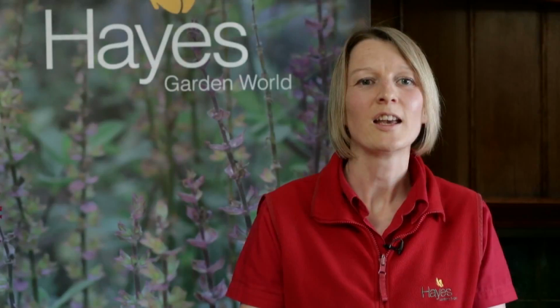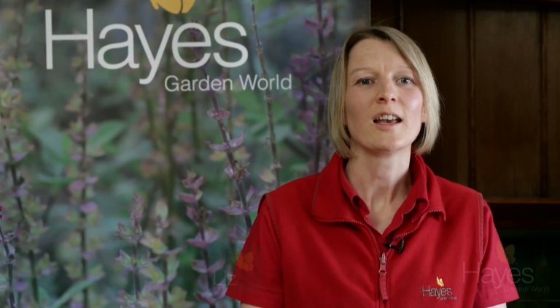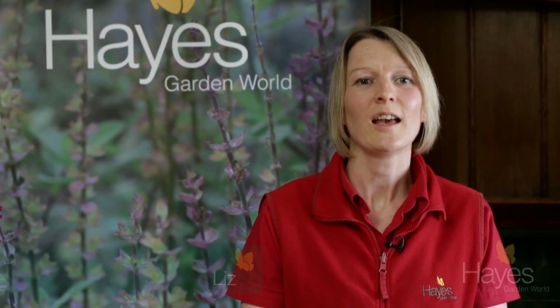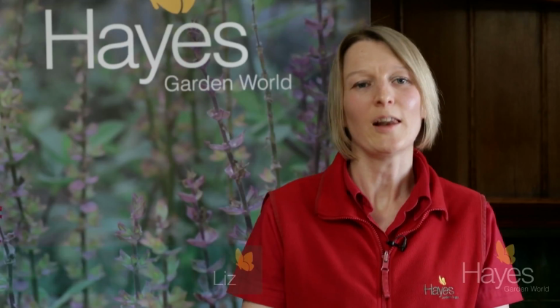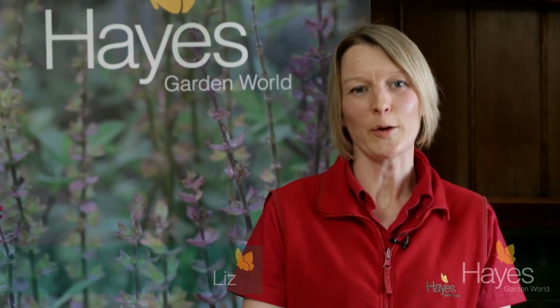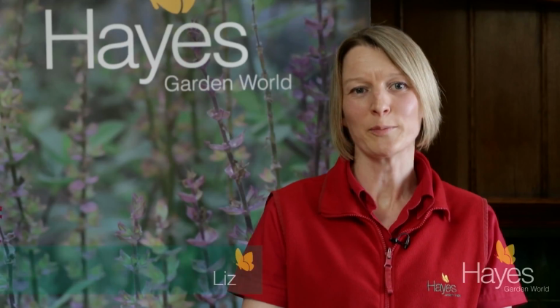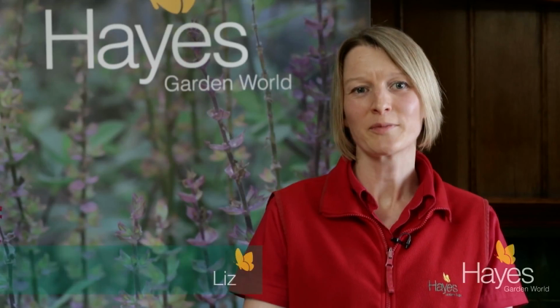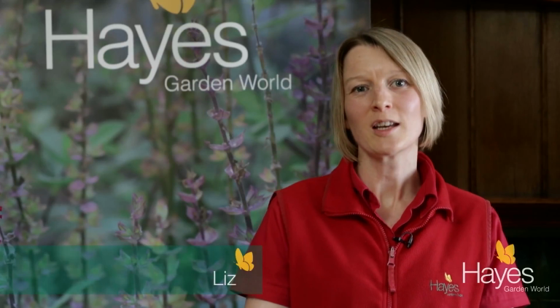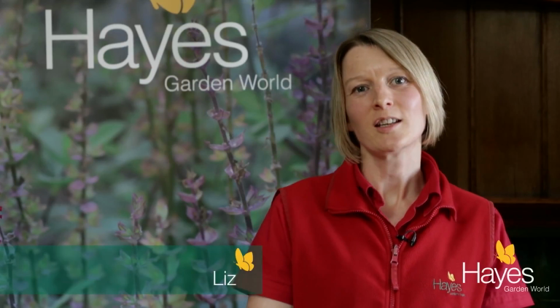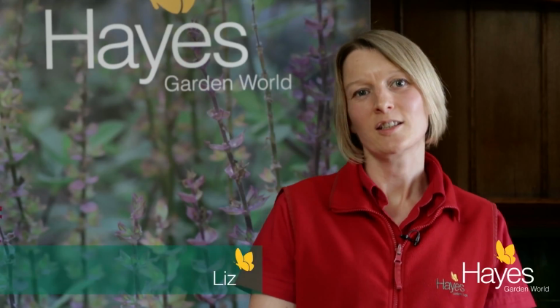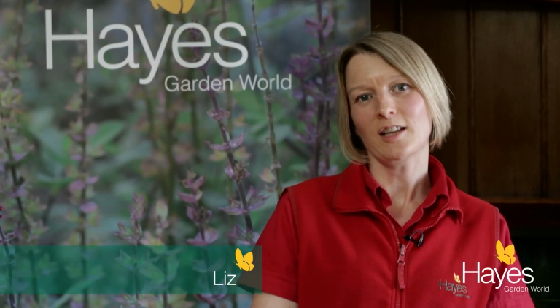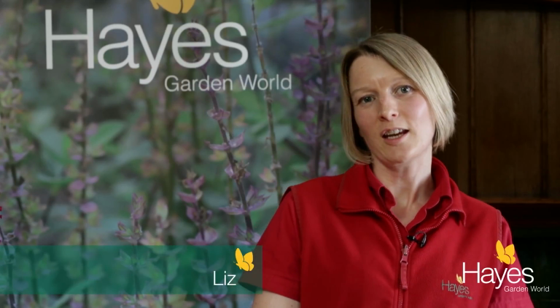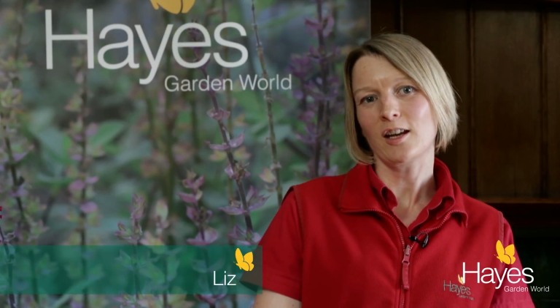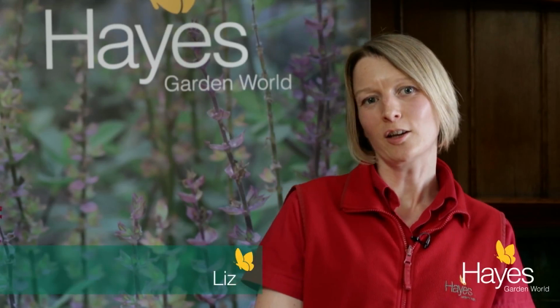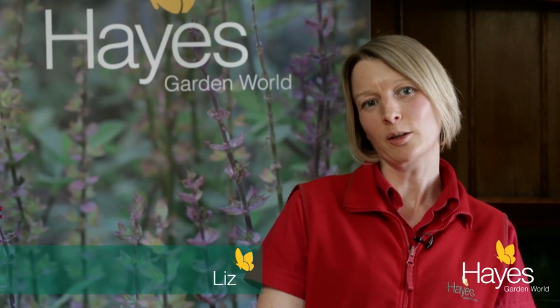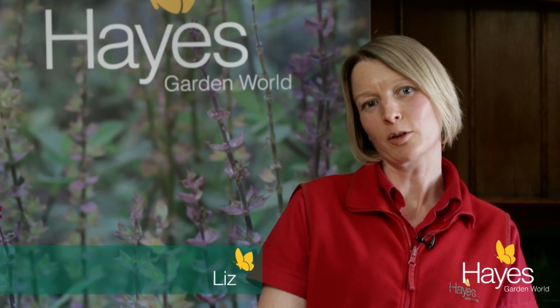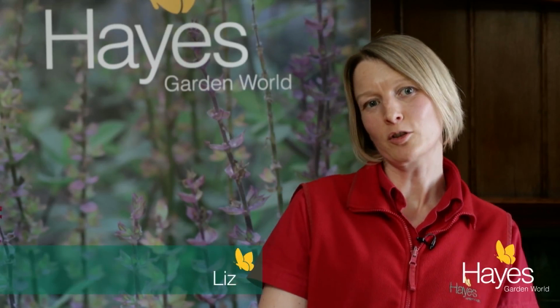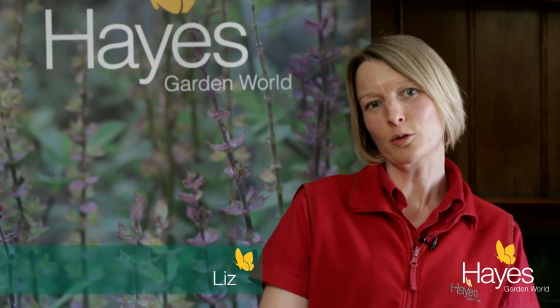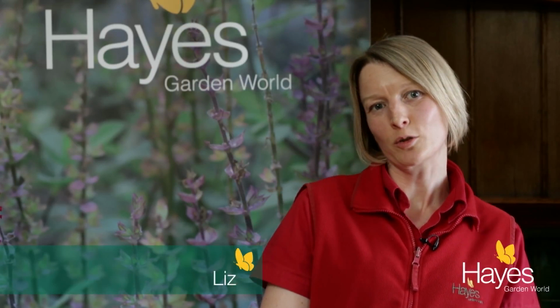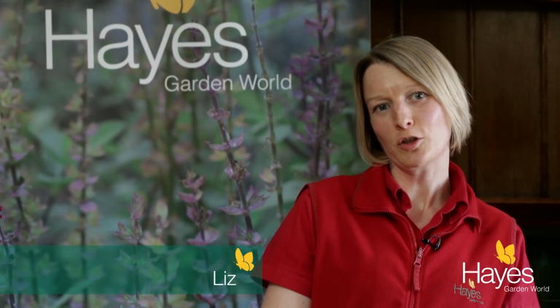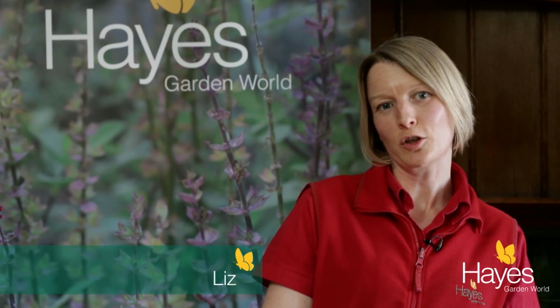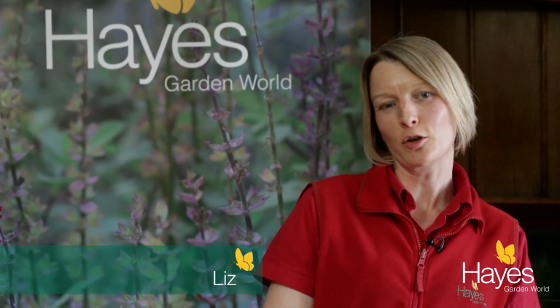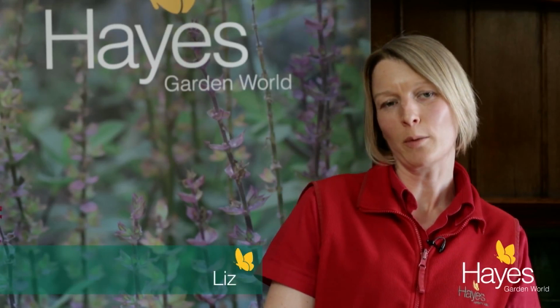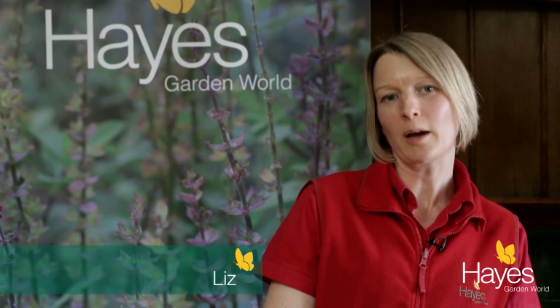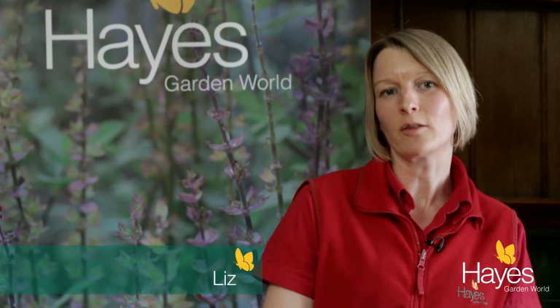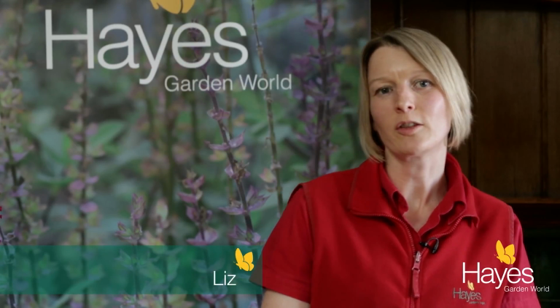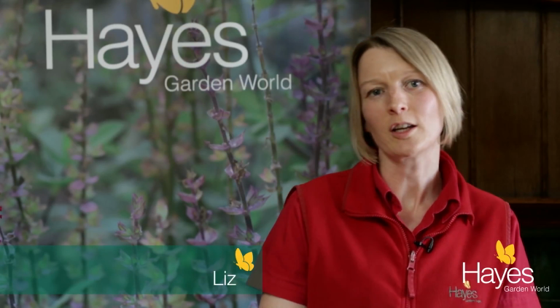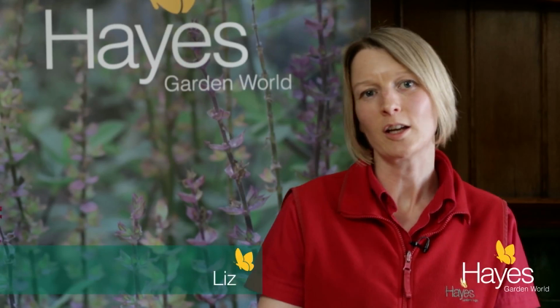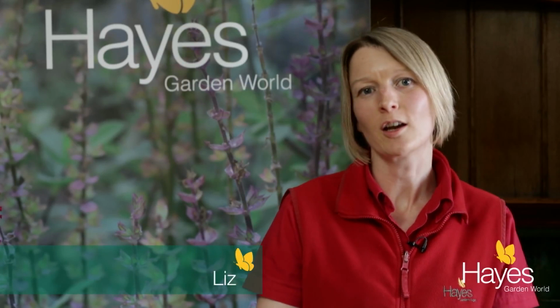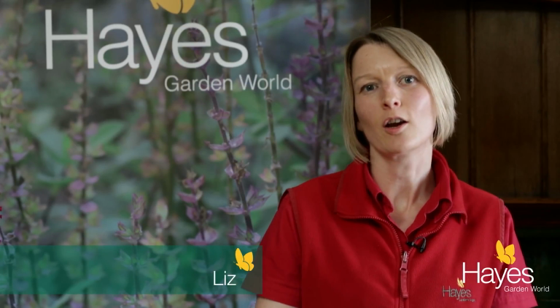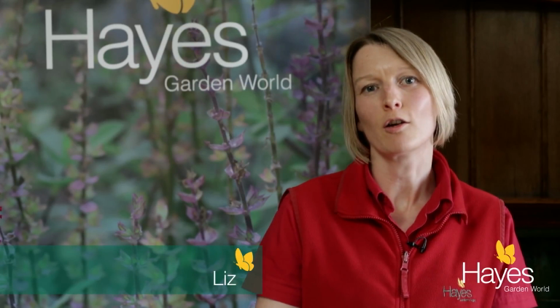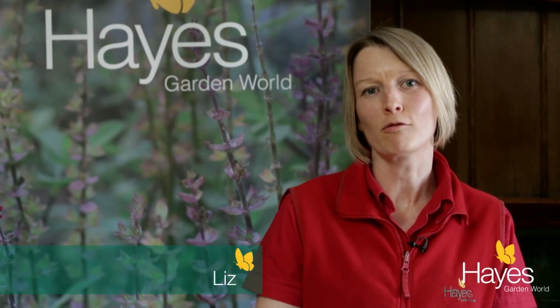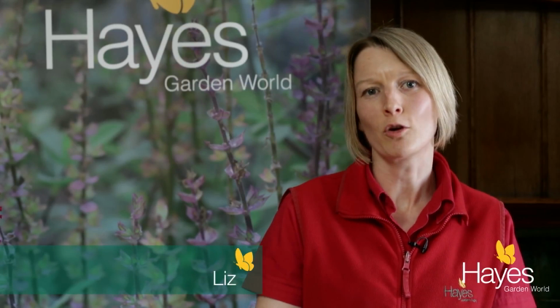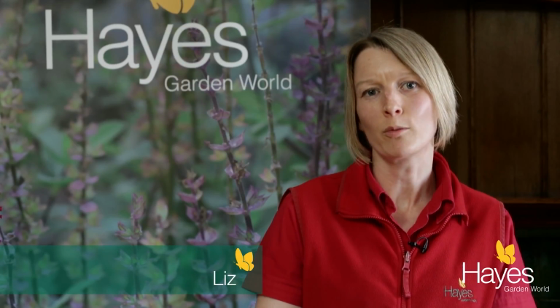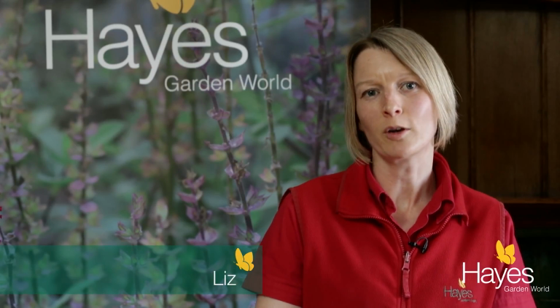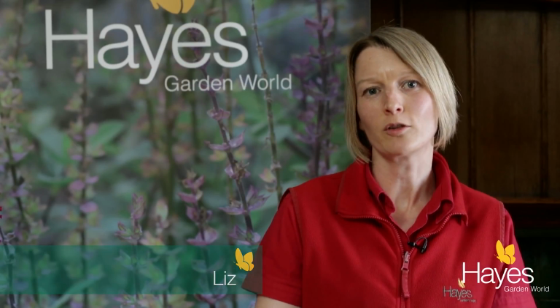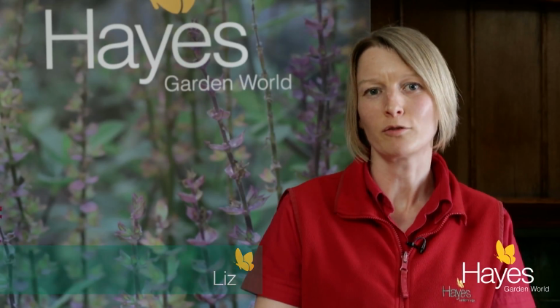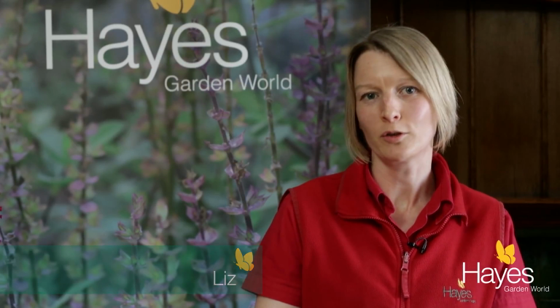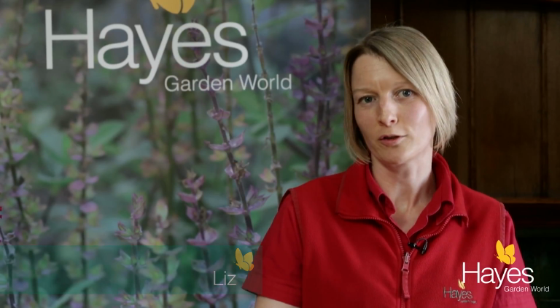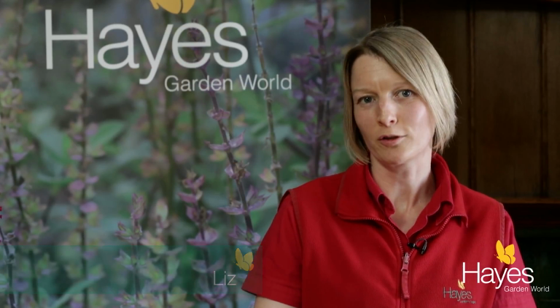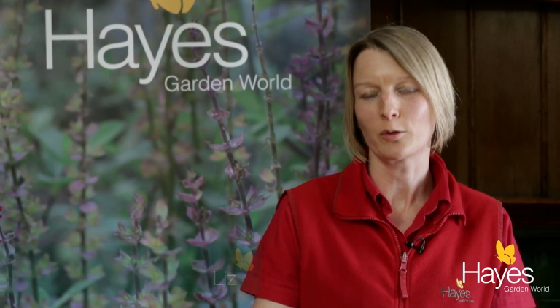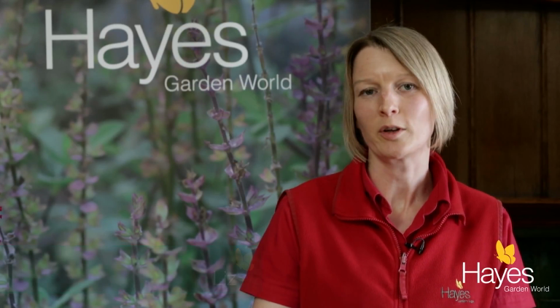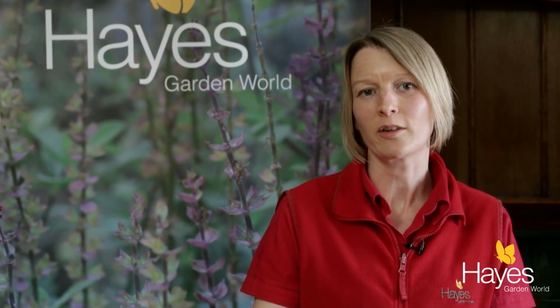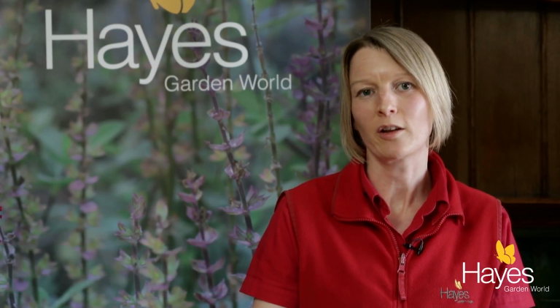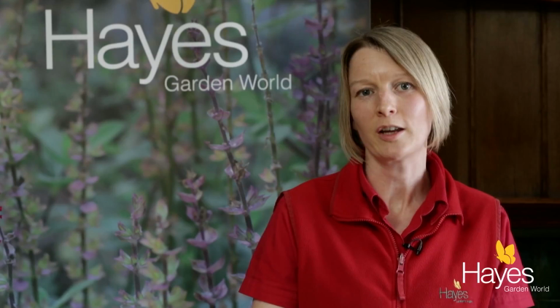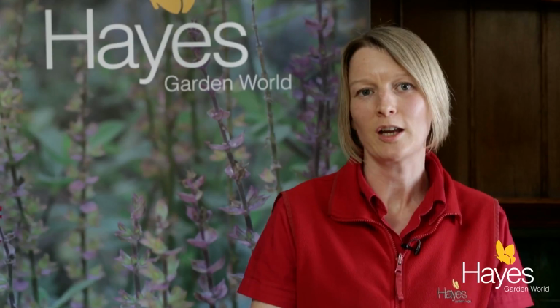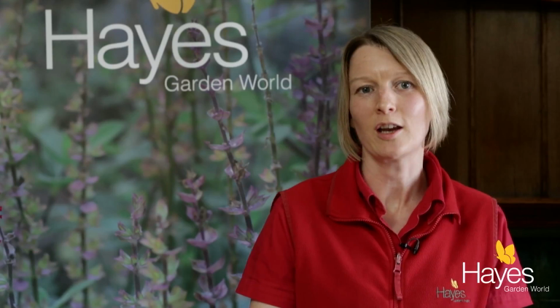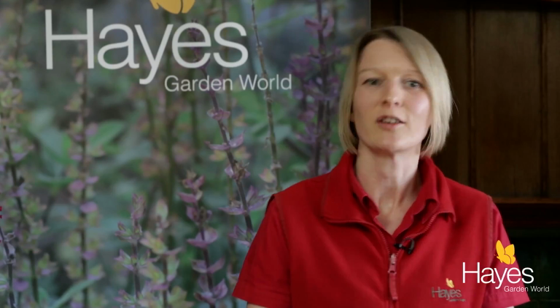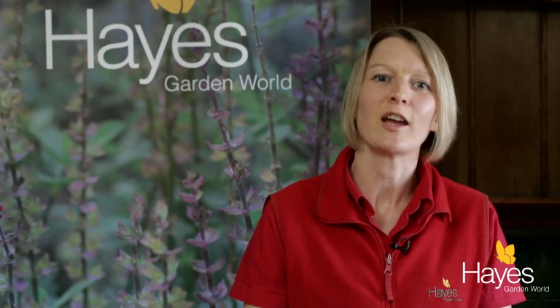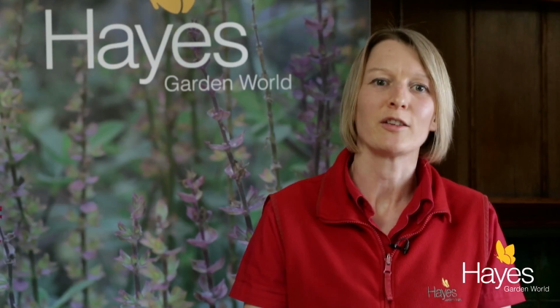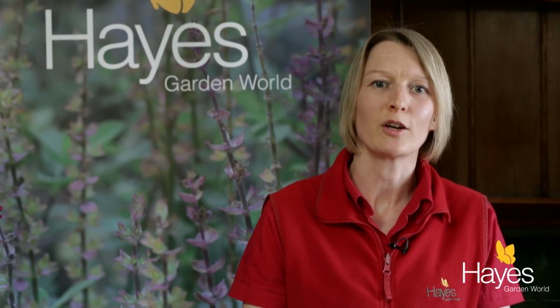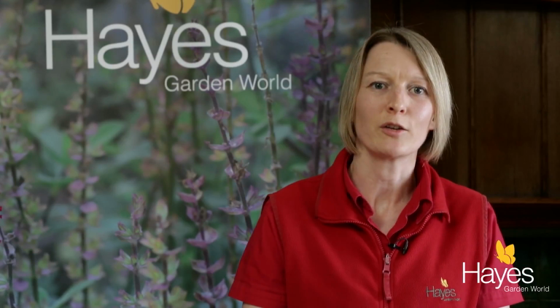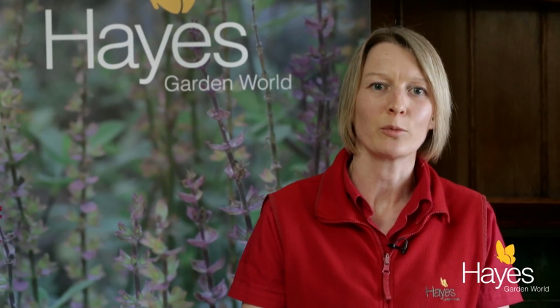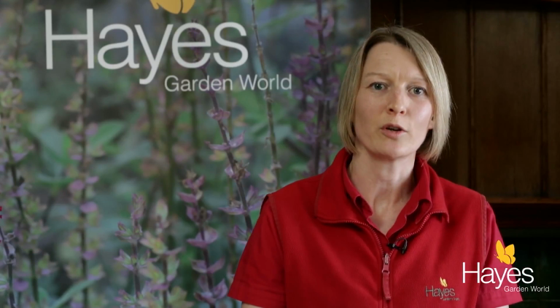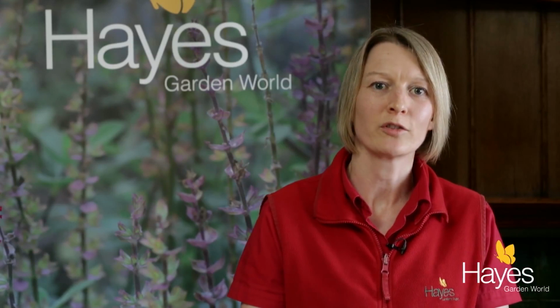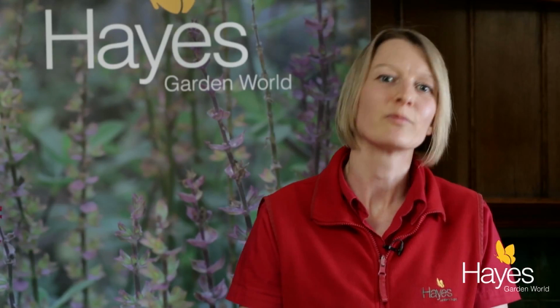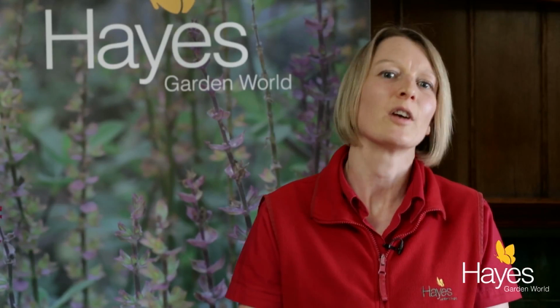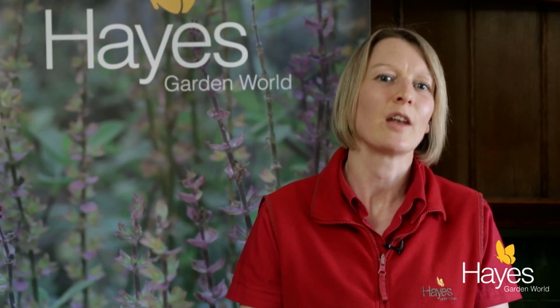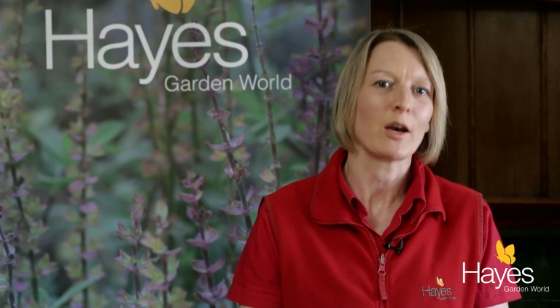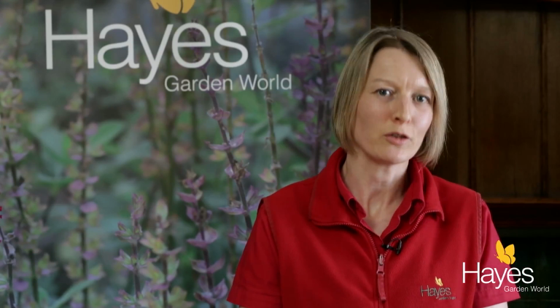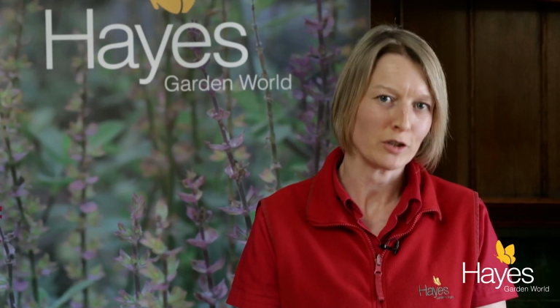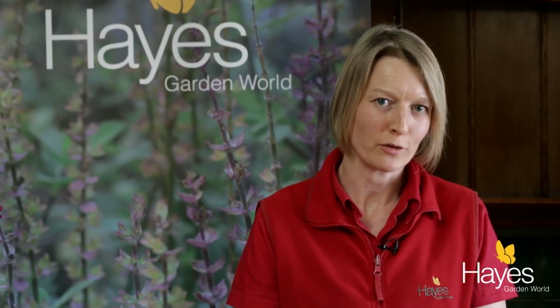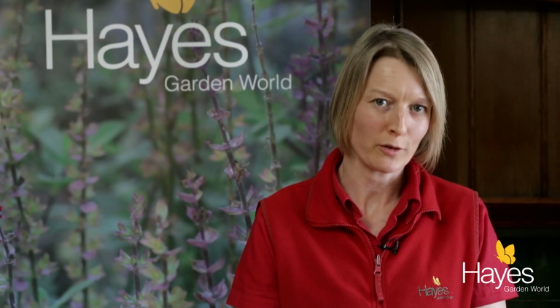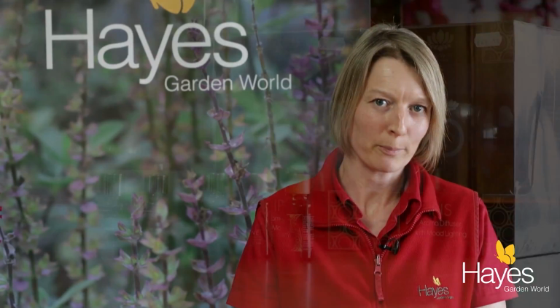Hello, today I'm going to talk to you about the aroma diffusers that we sell here at Hayes Garden World and how to use them.